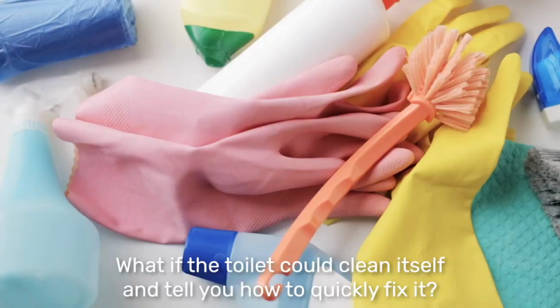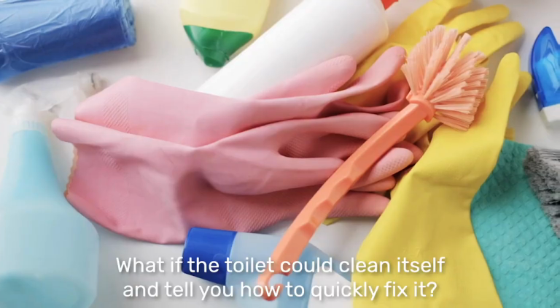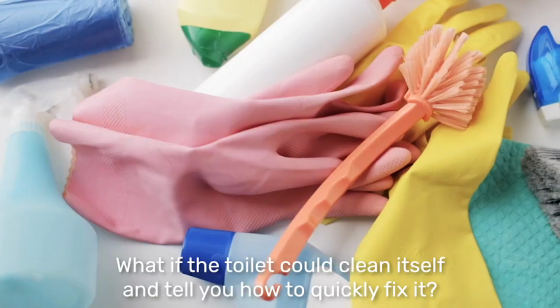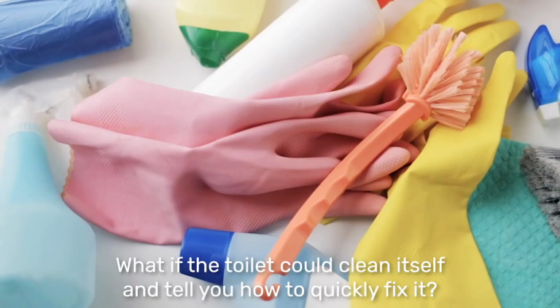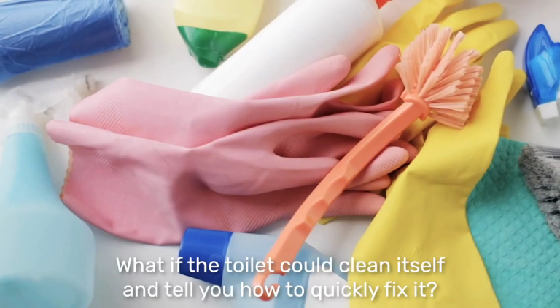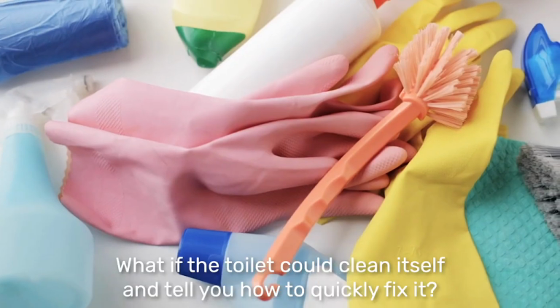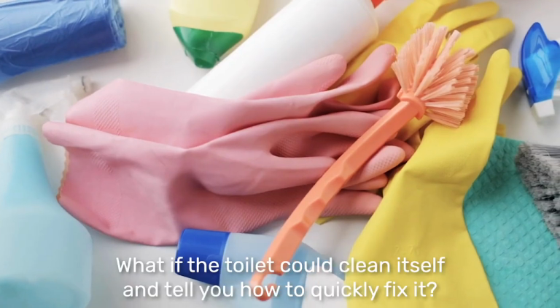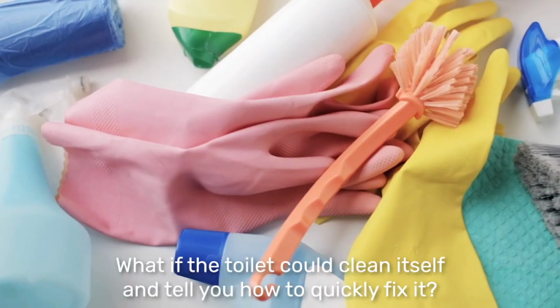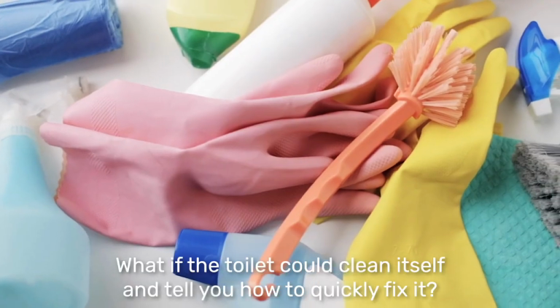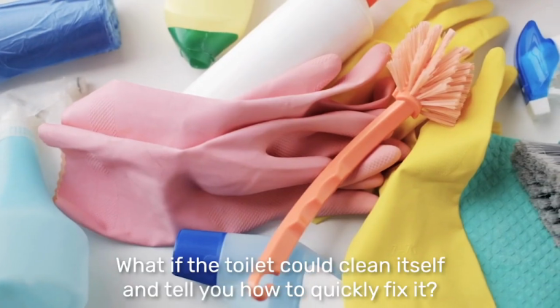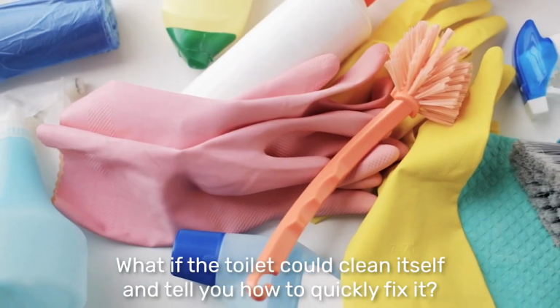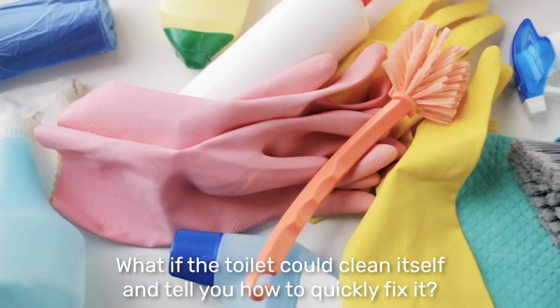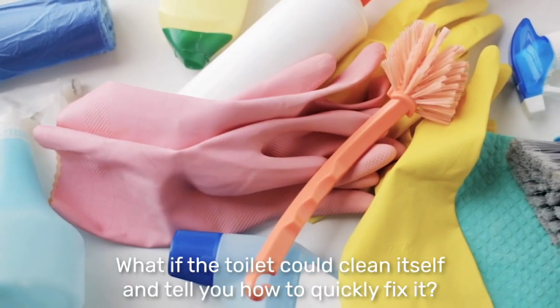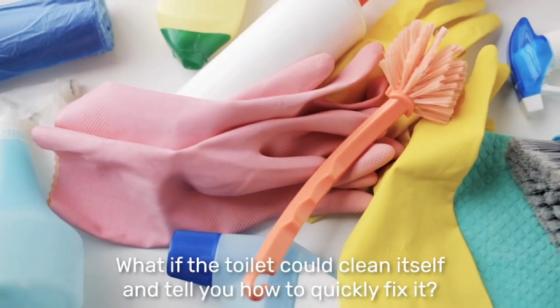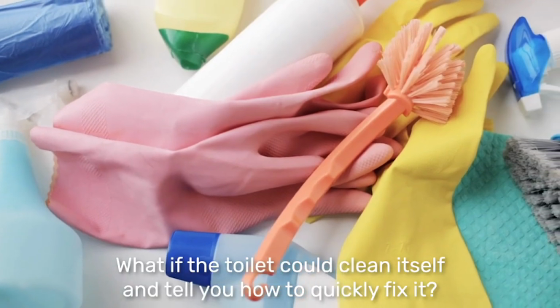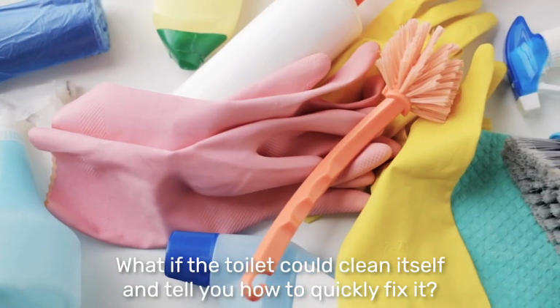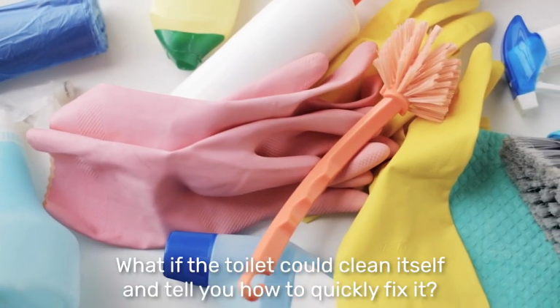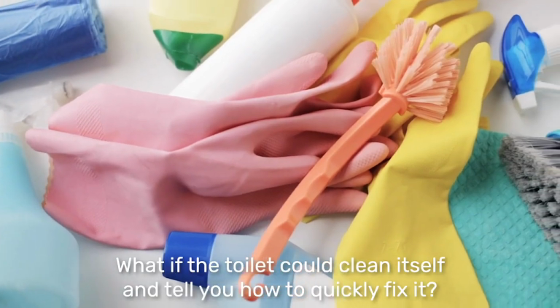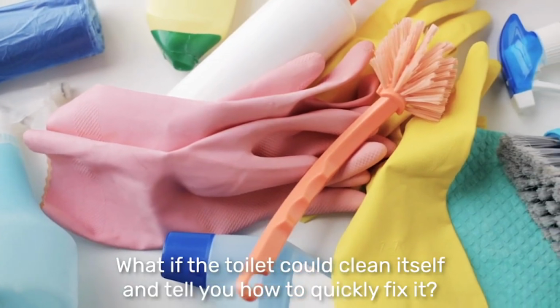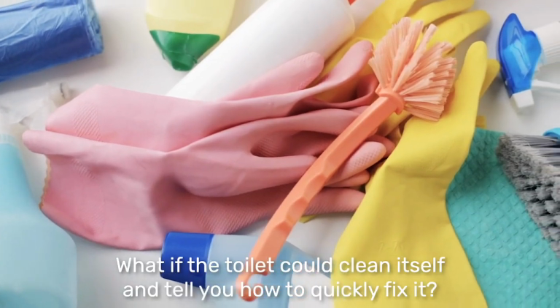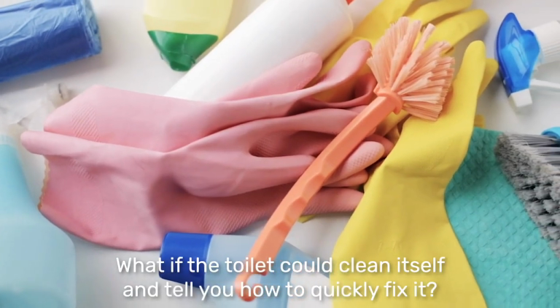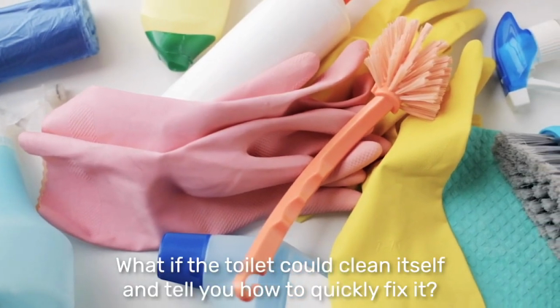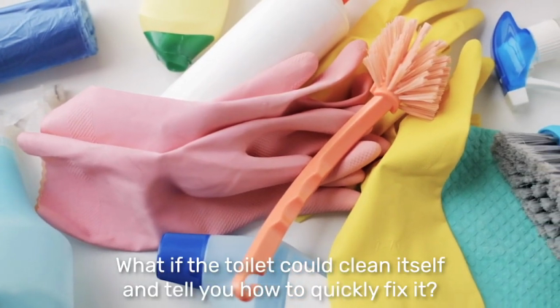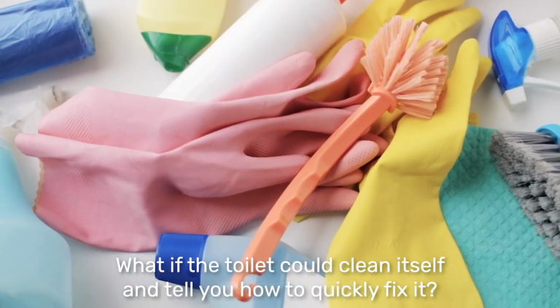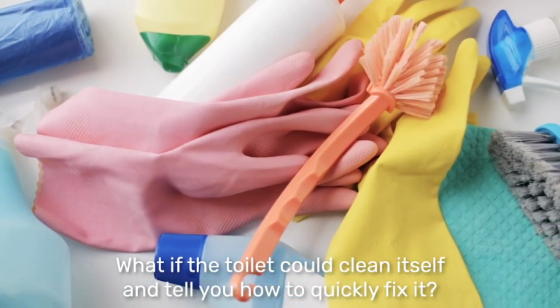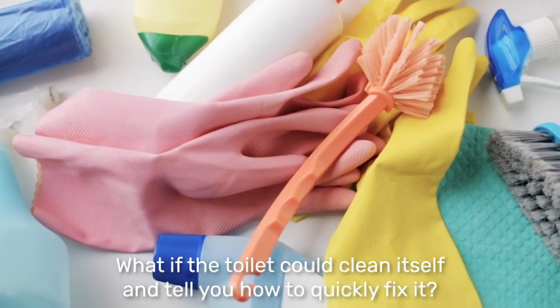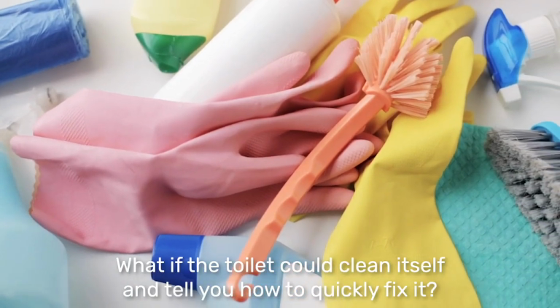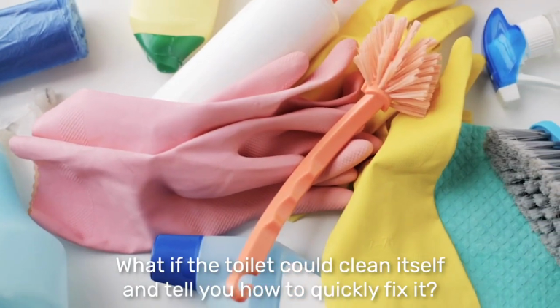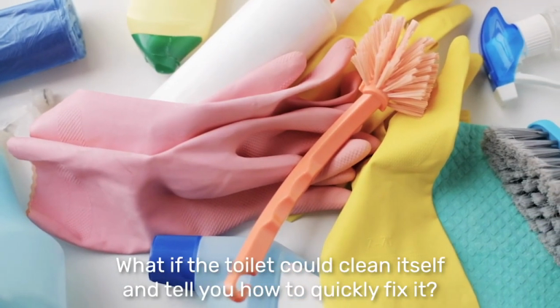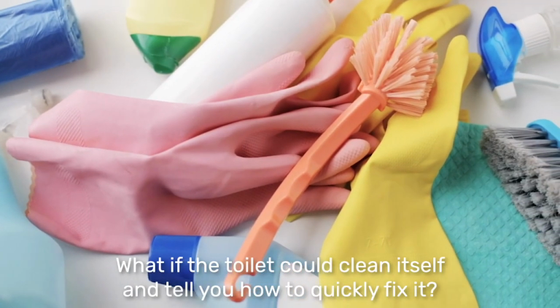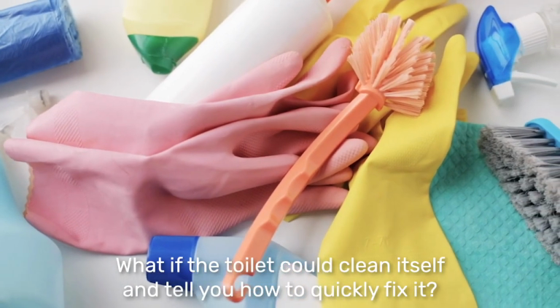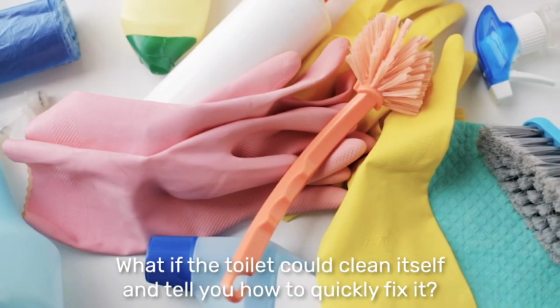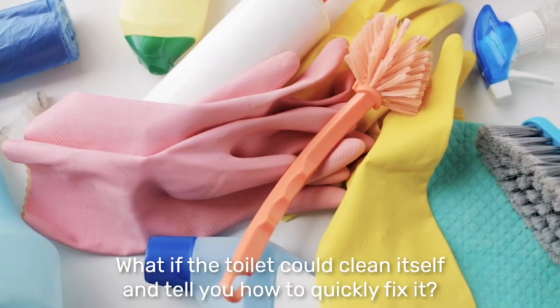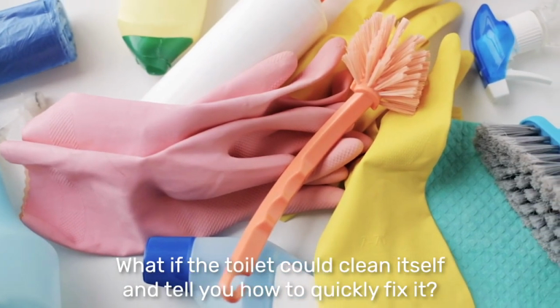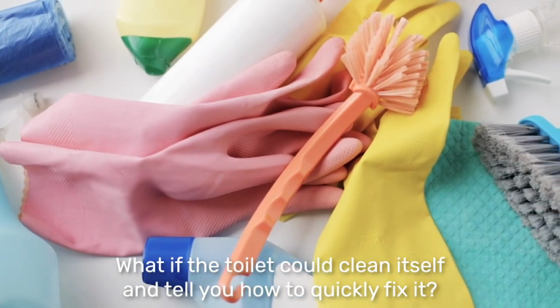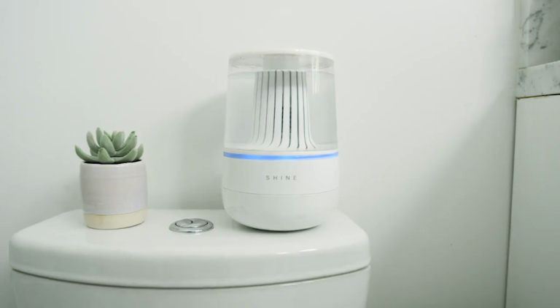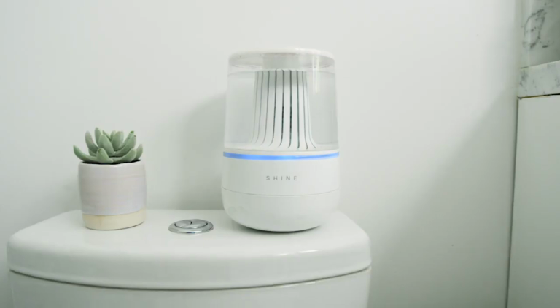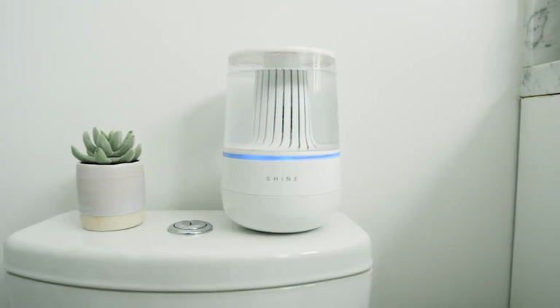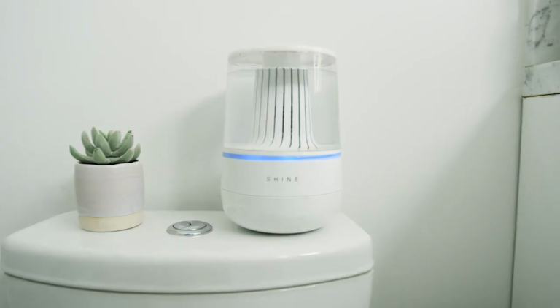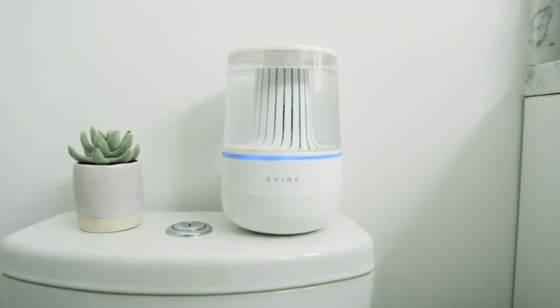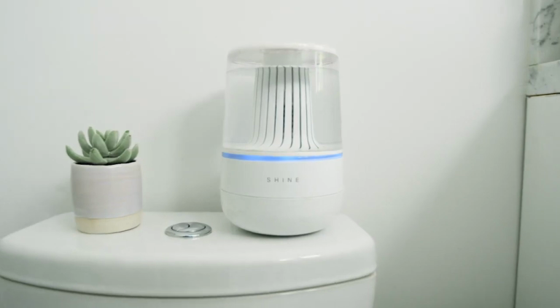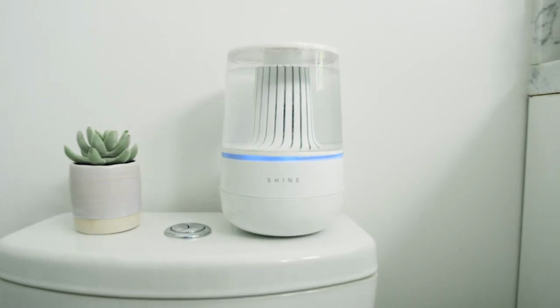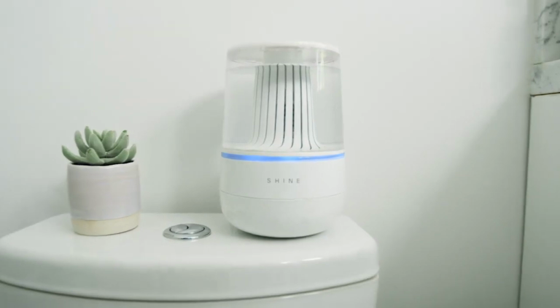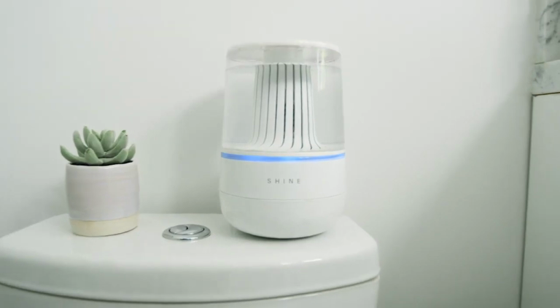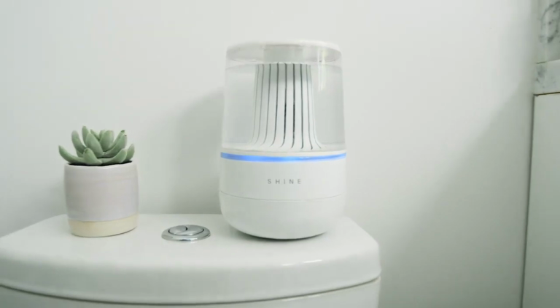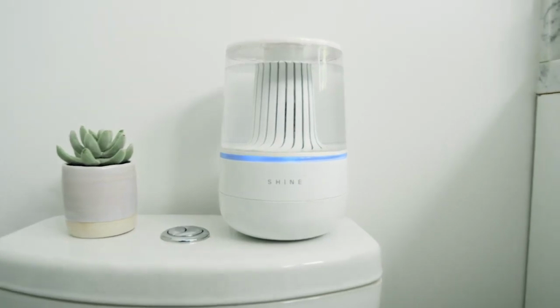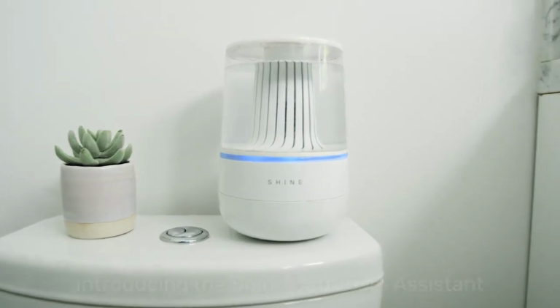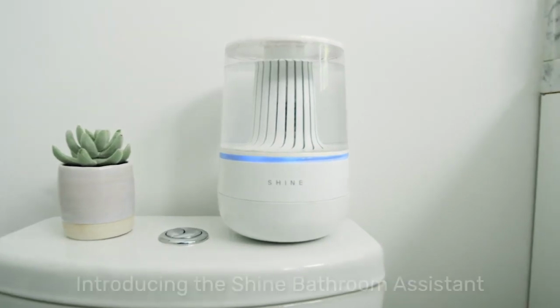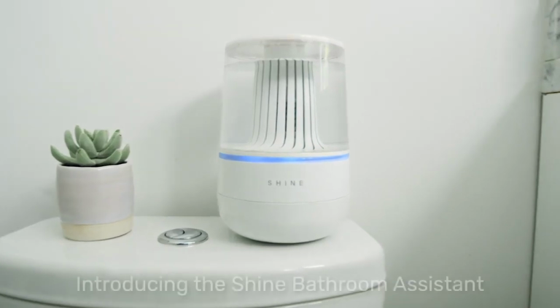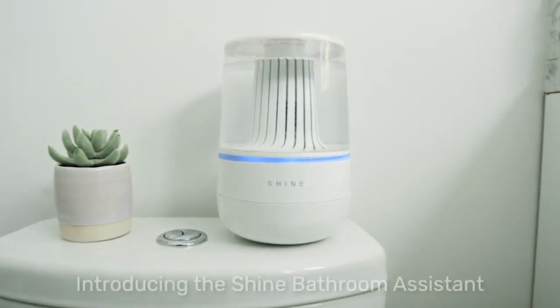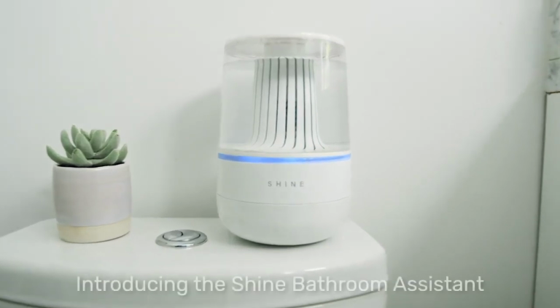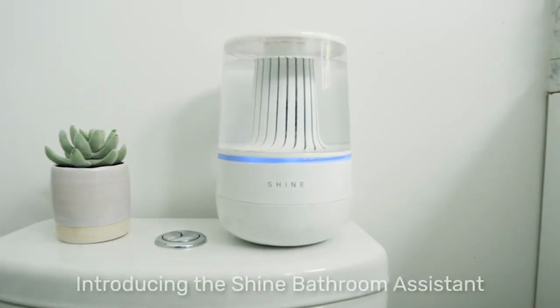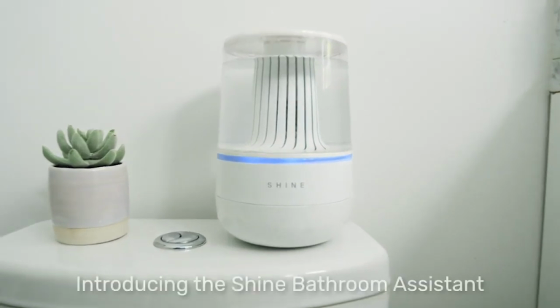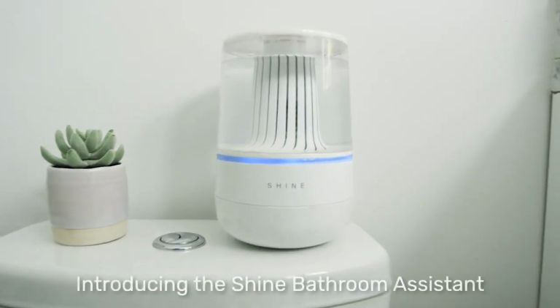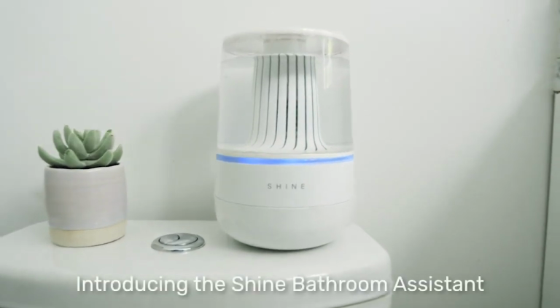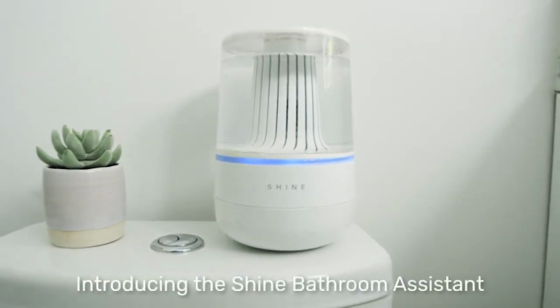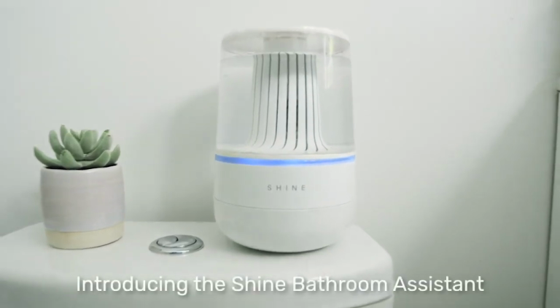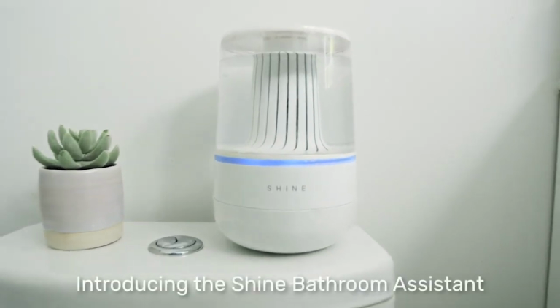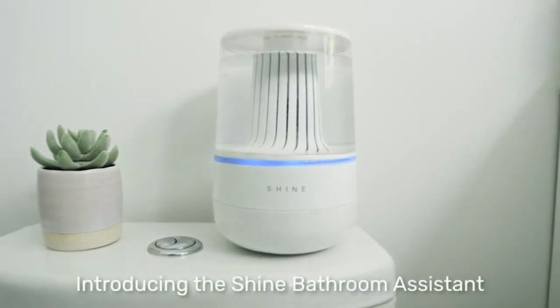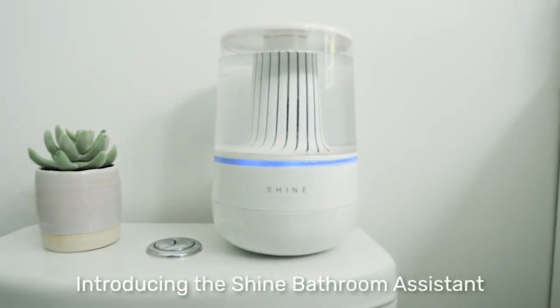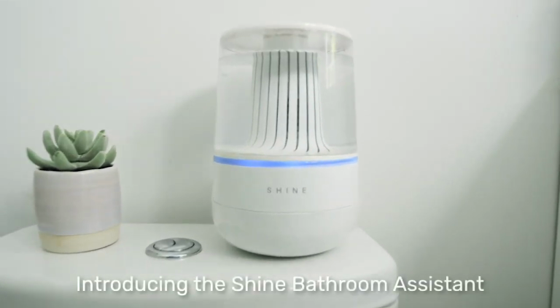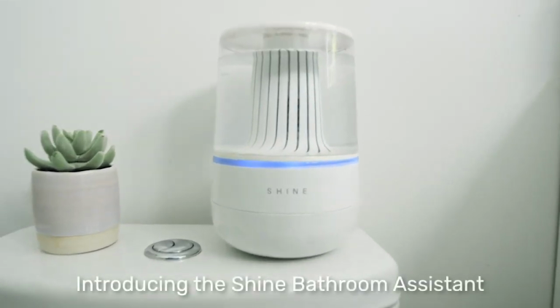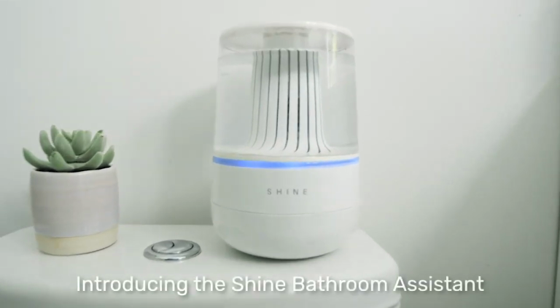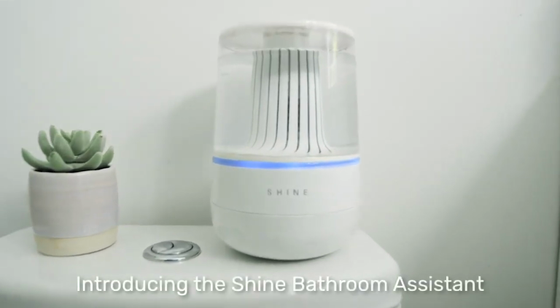What if the toilet could clean itself and tell you how to quickly fix it? Introducing the Shine Bathroom Assistant.